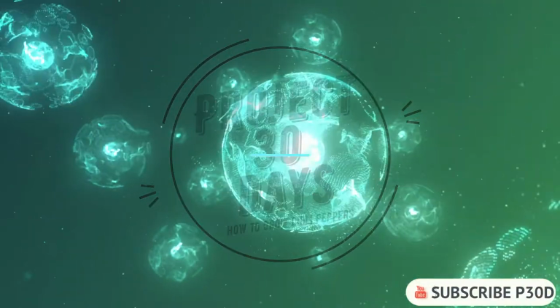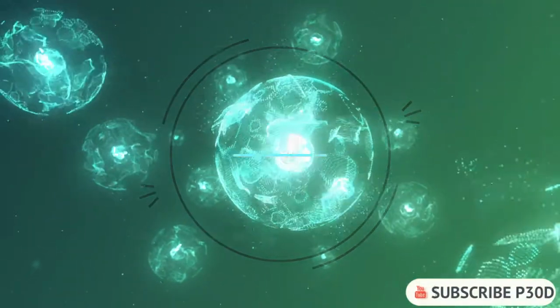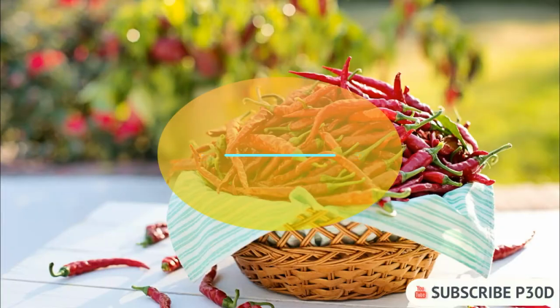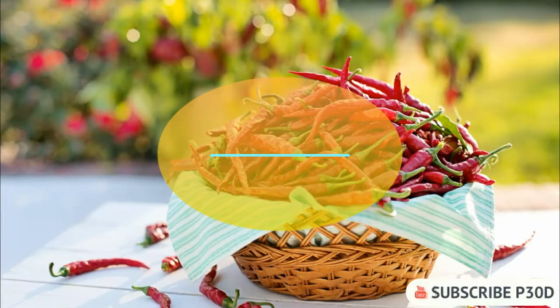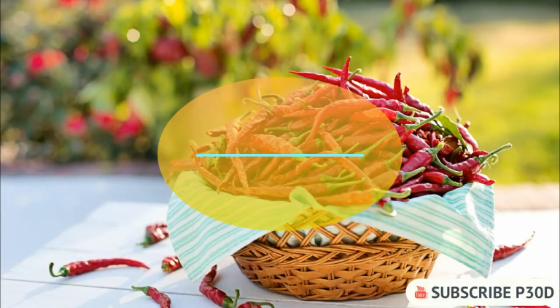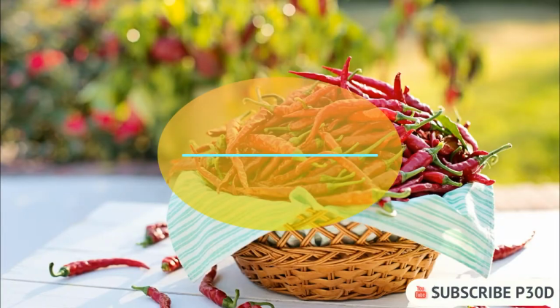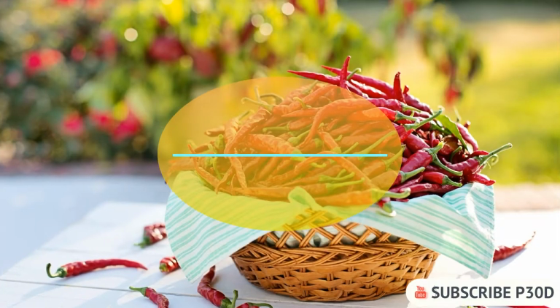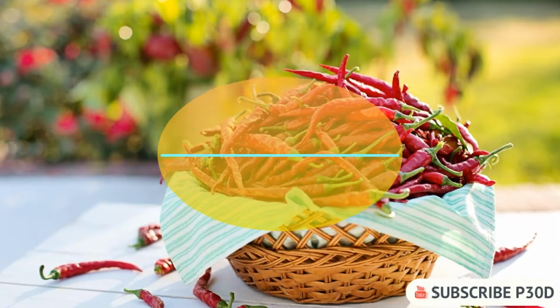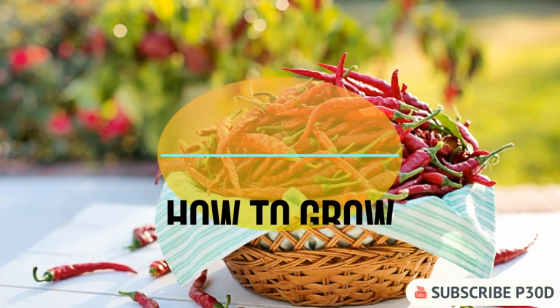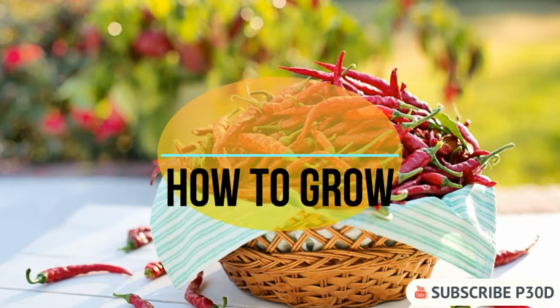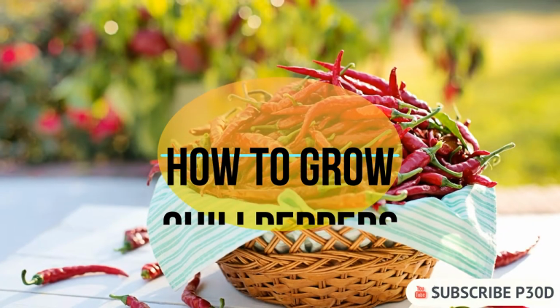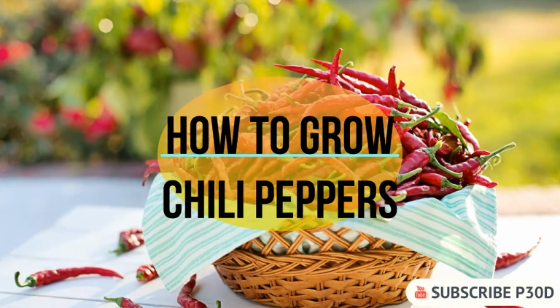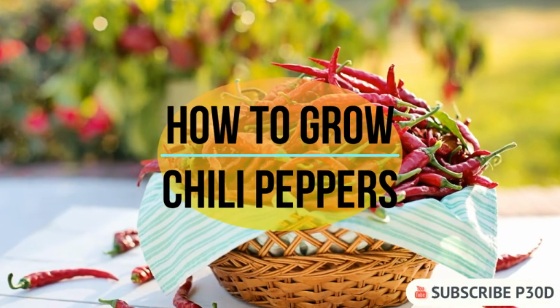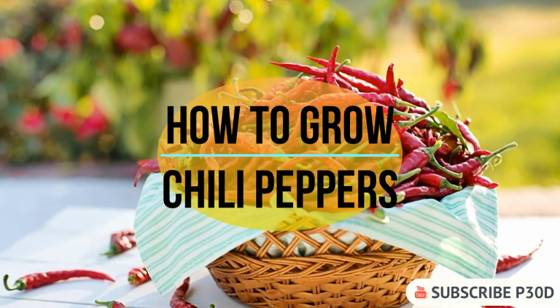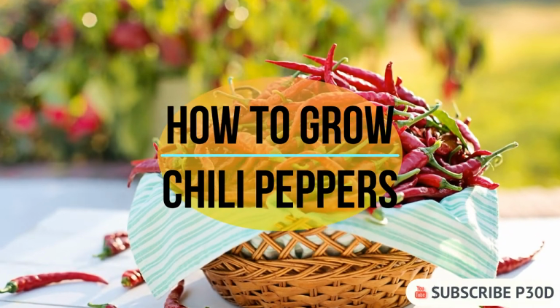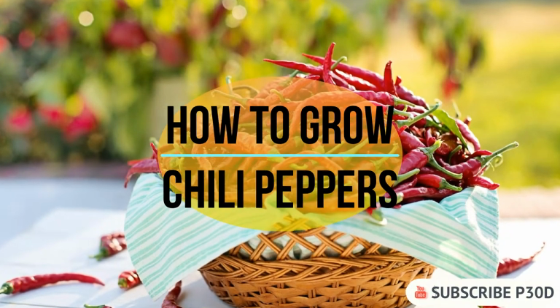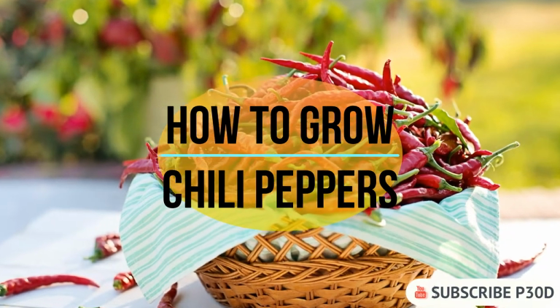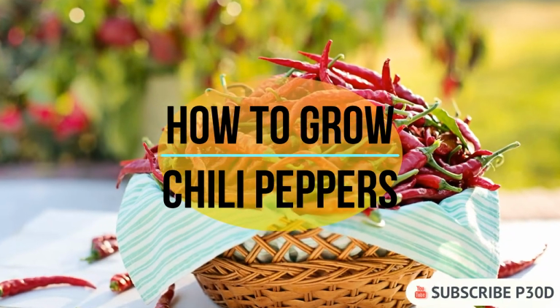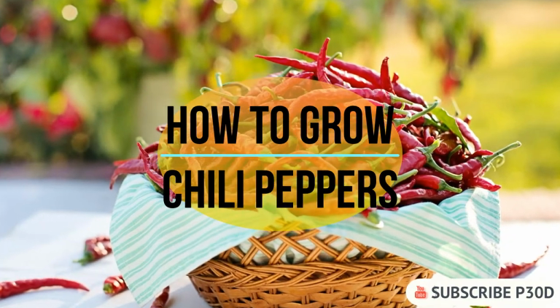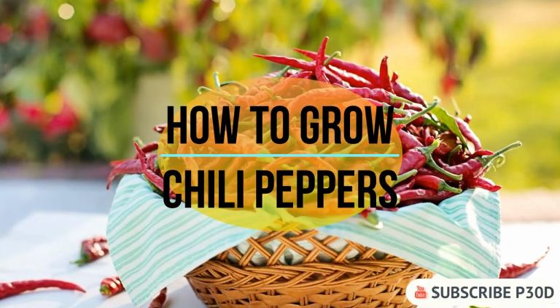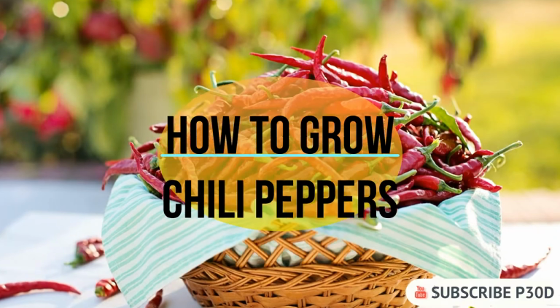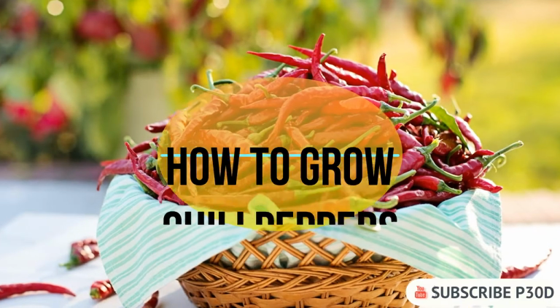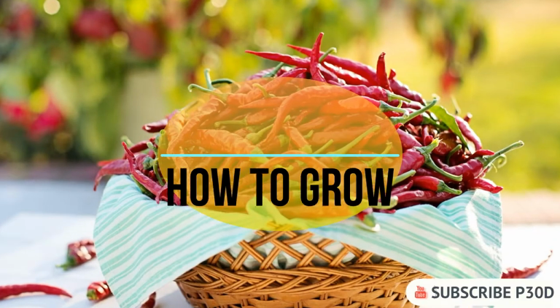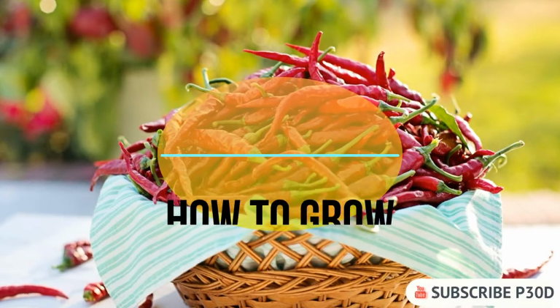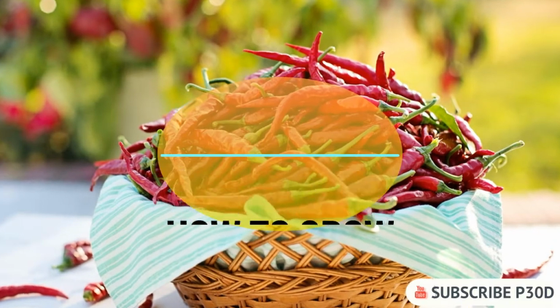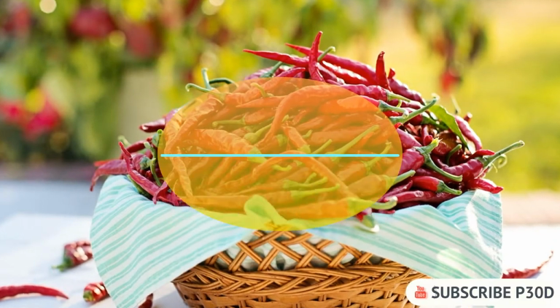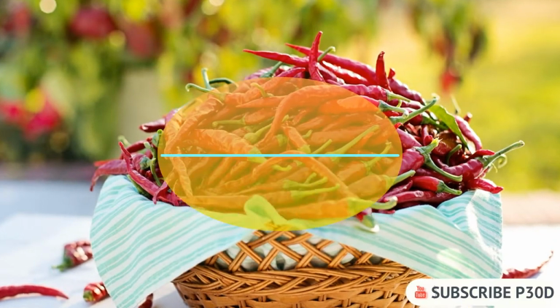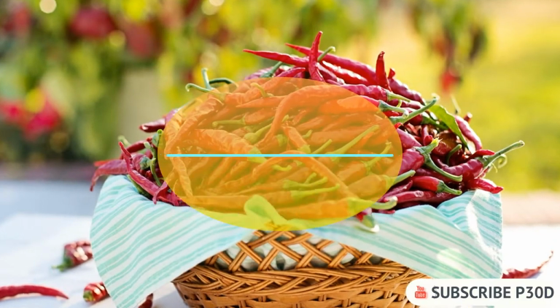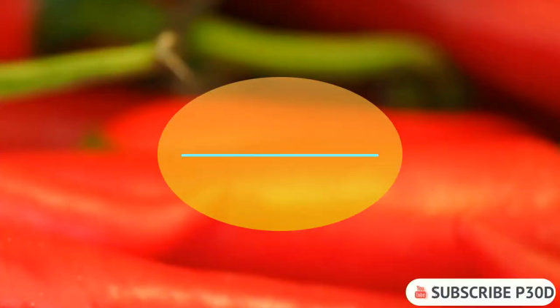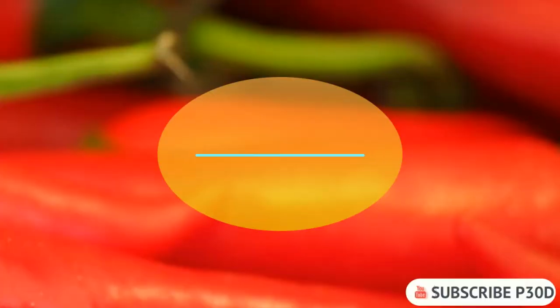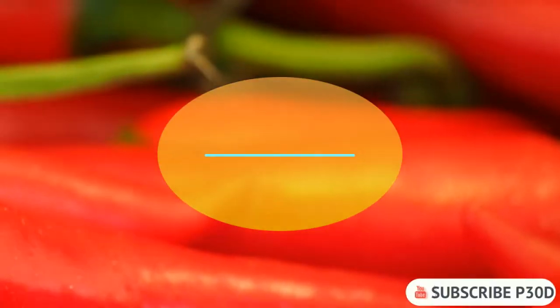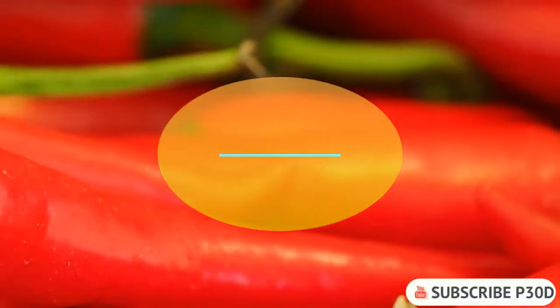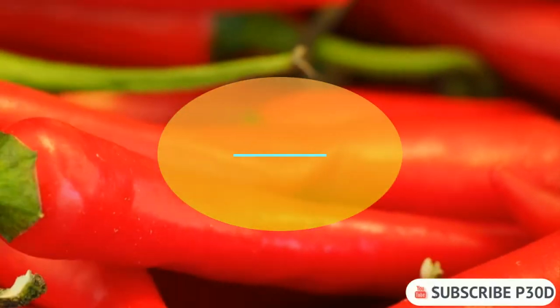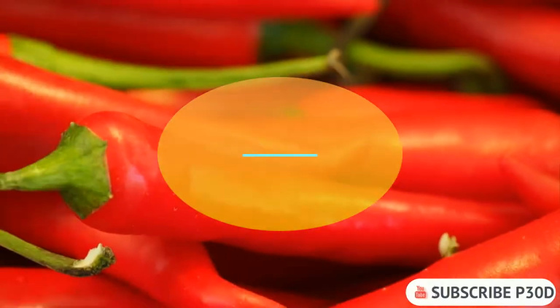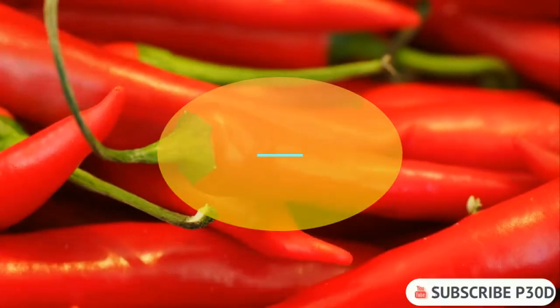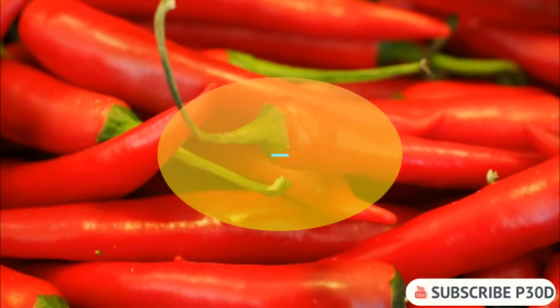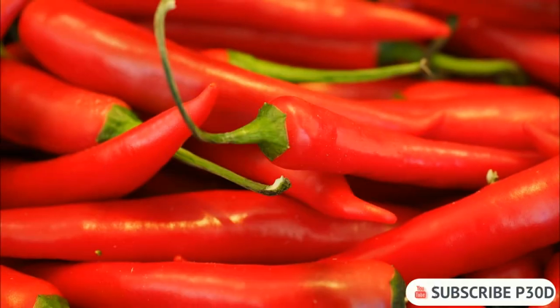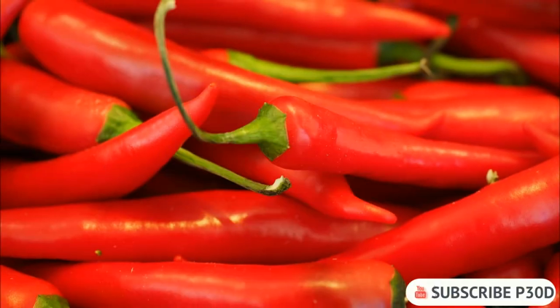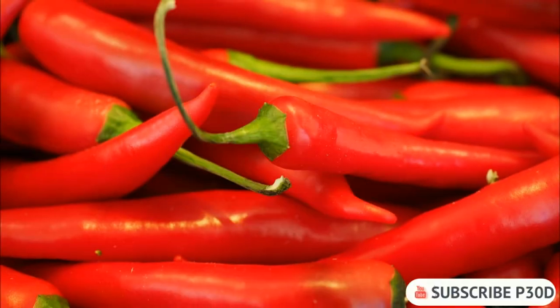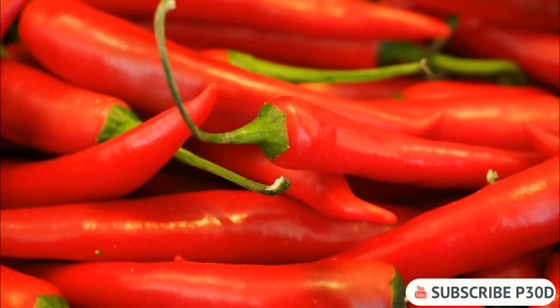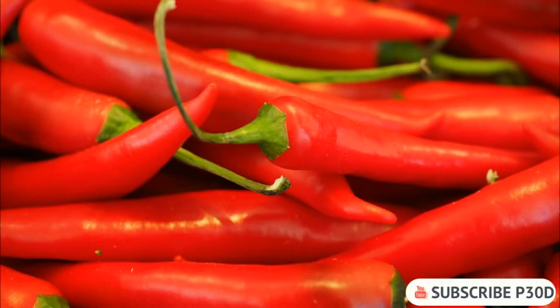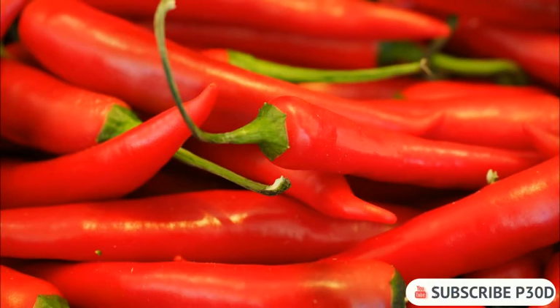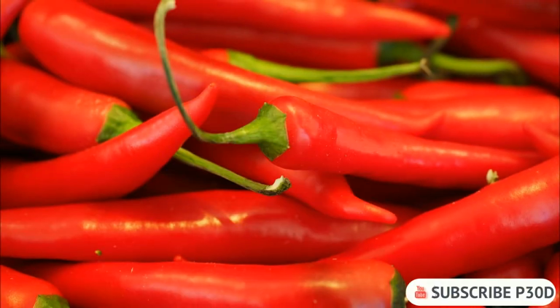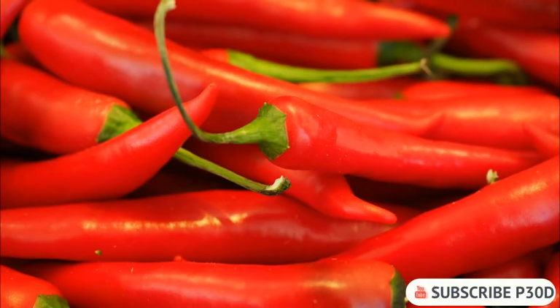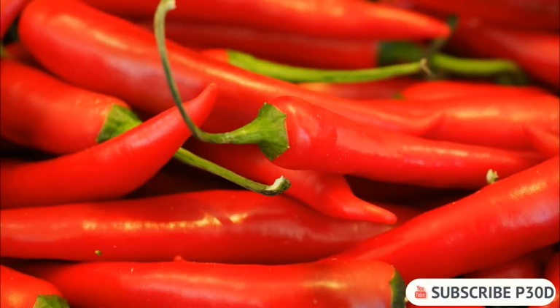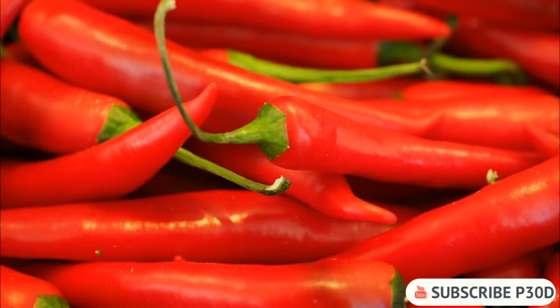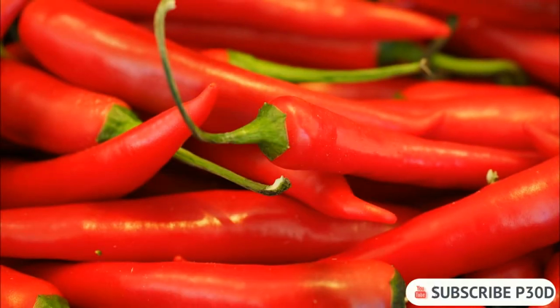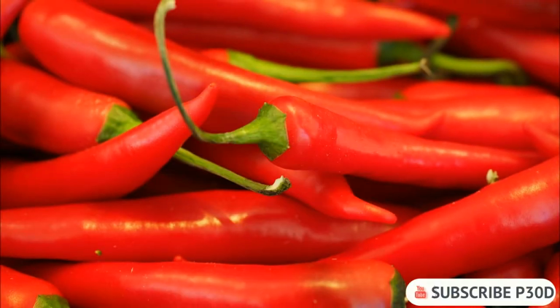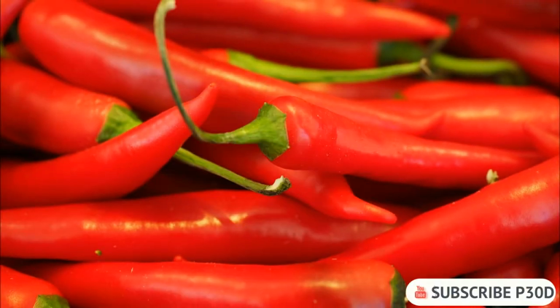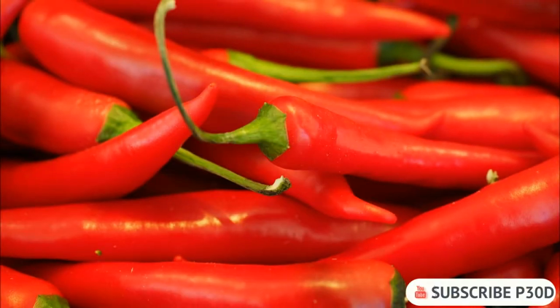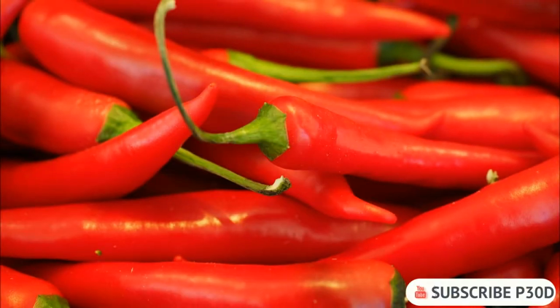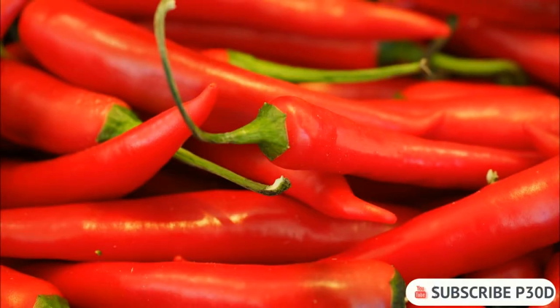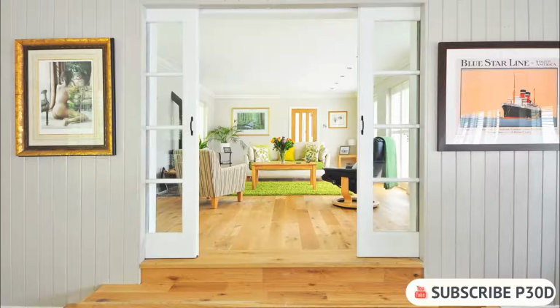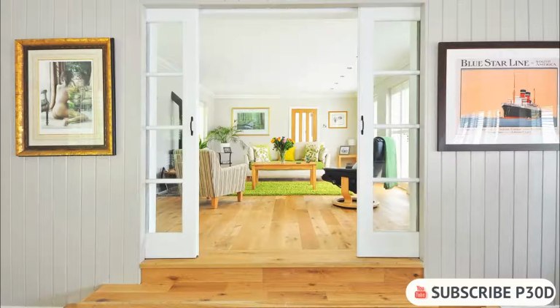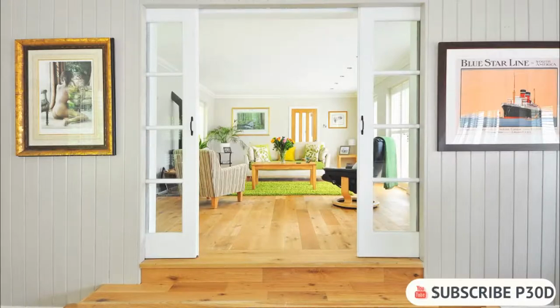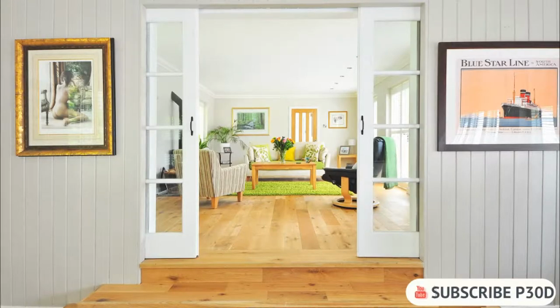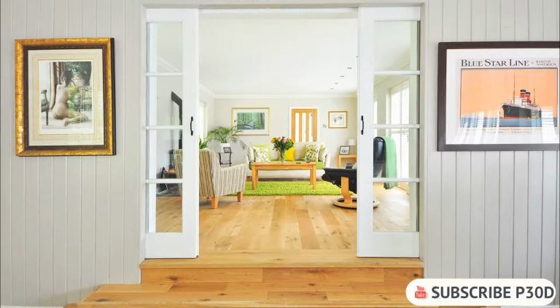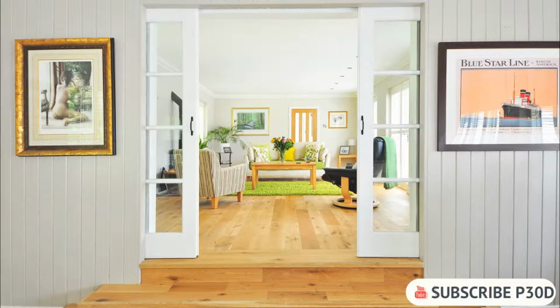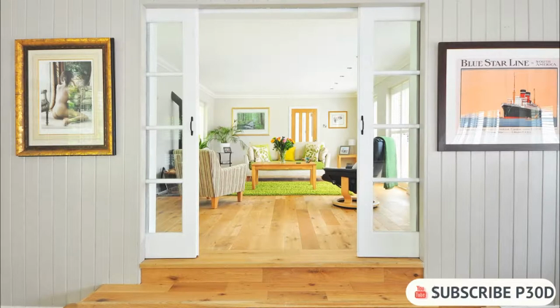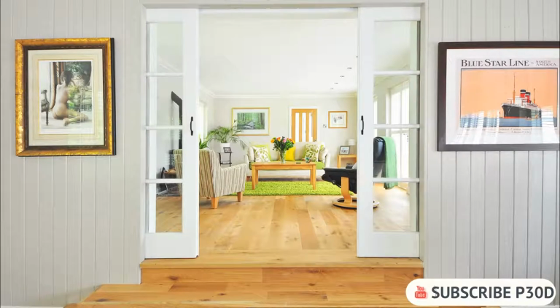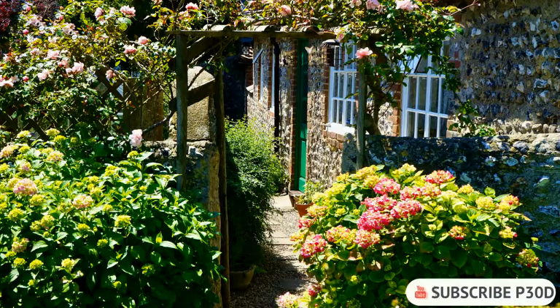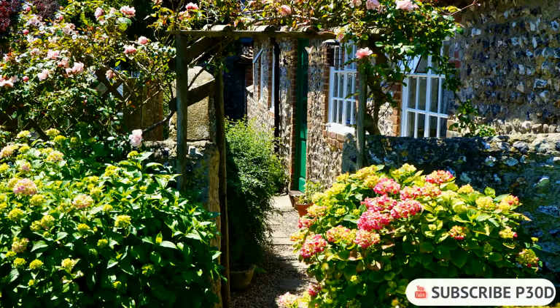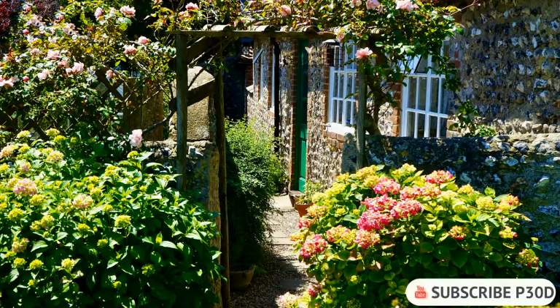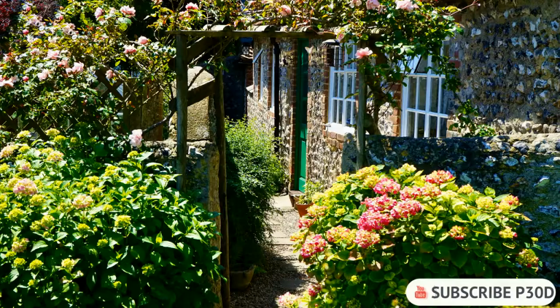How to Grow Chili Peppers. In this video you will learn how to grow chili plants so that they produce a lot of hot peppers. You can grow peppers both indoors and outdoors.